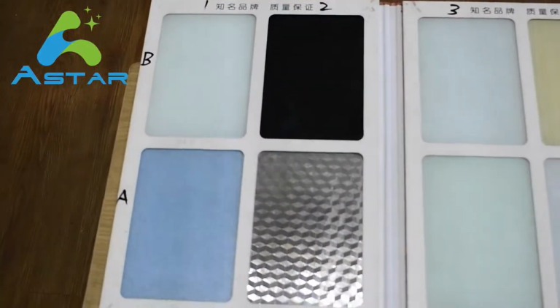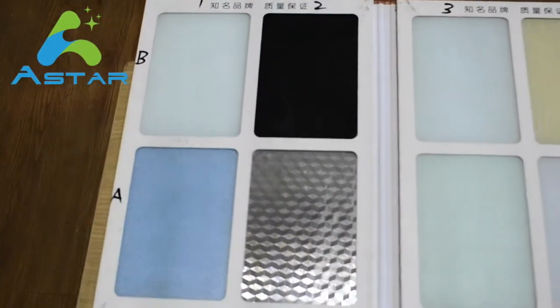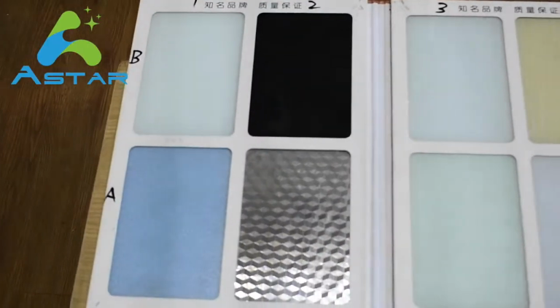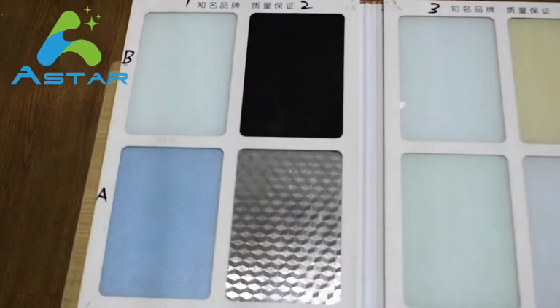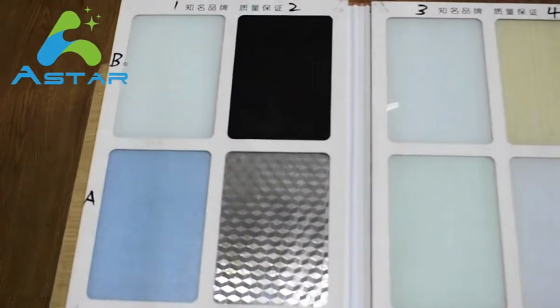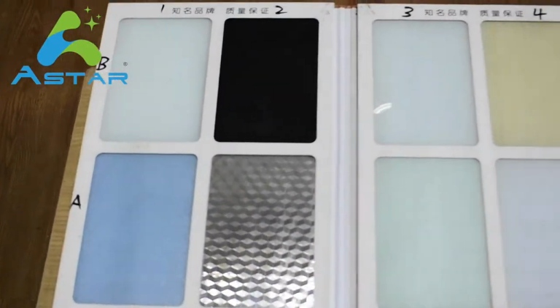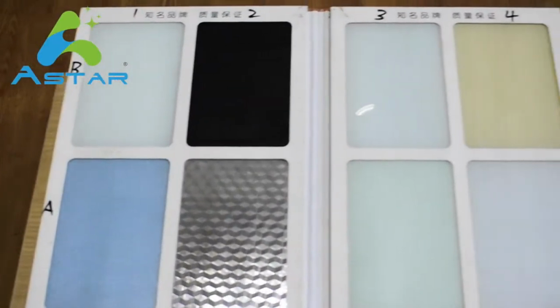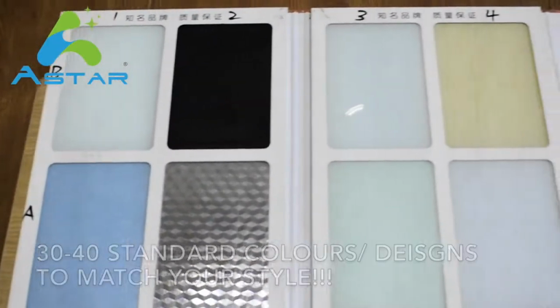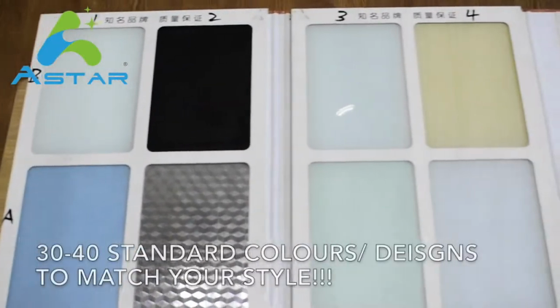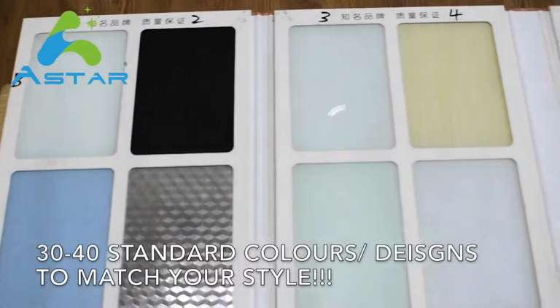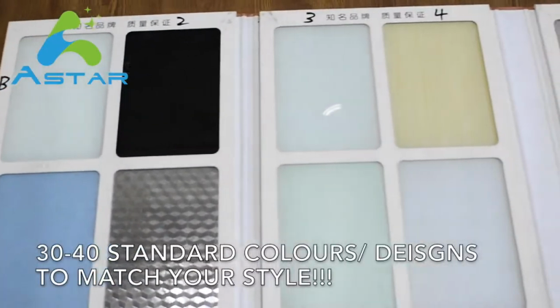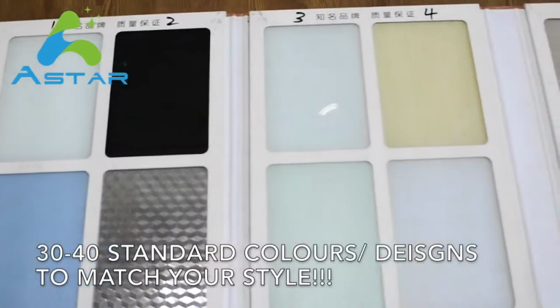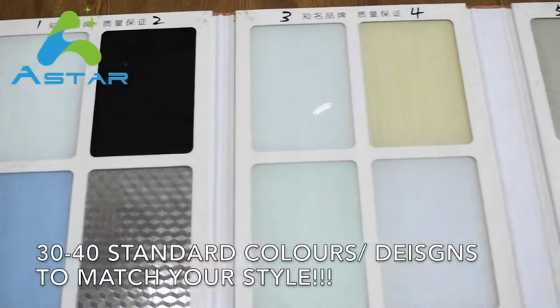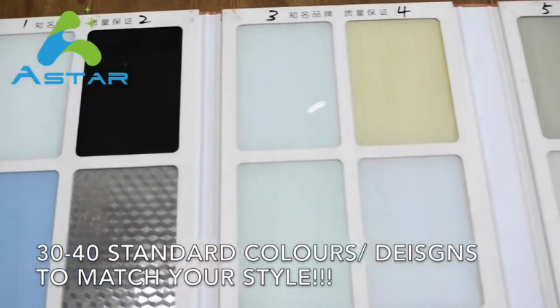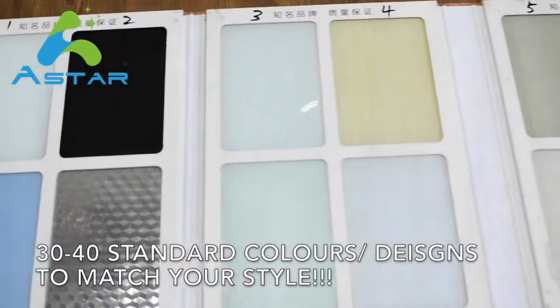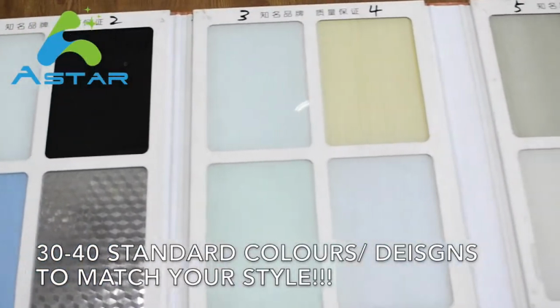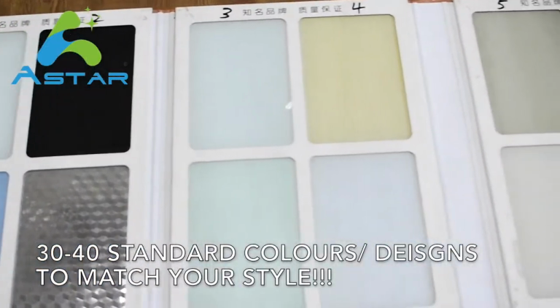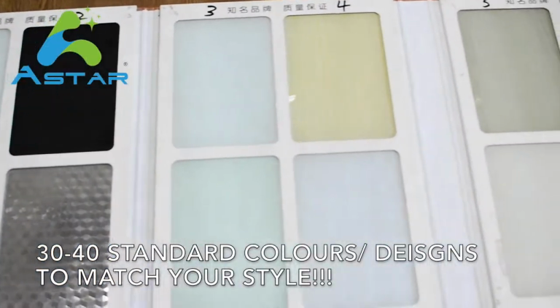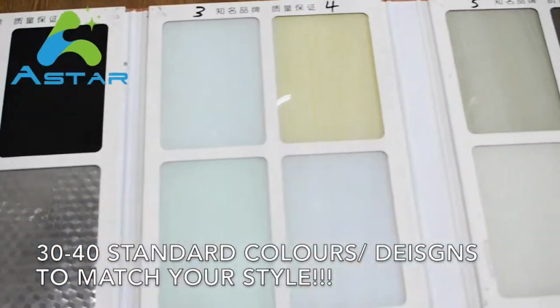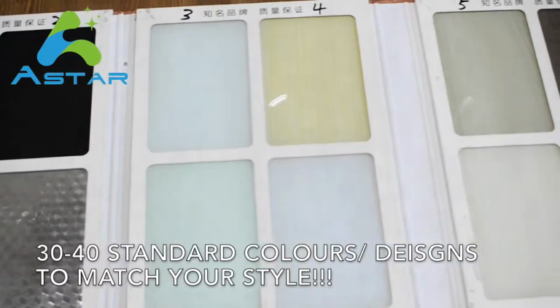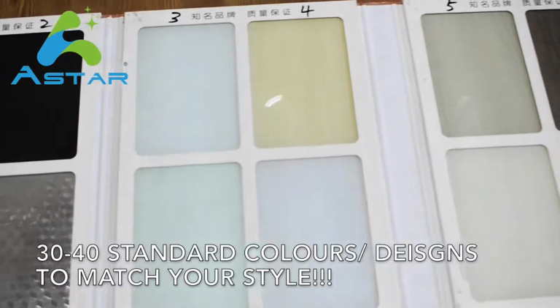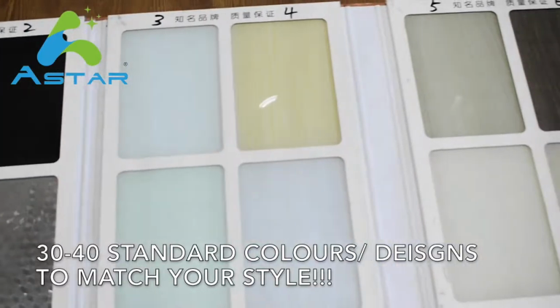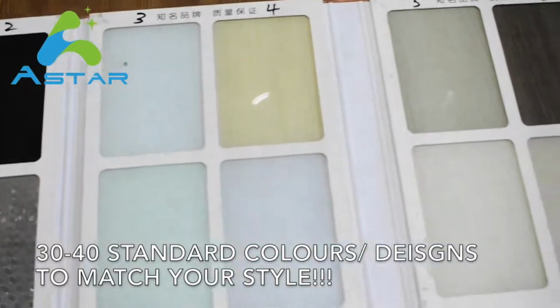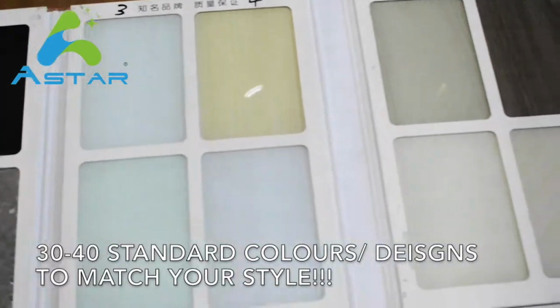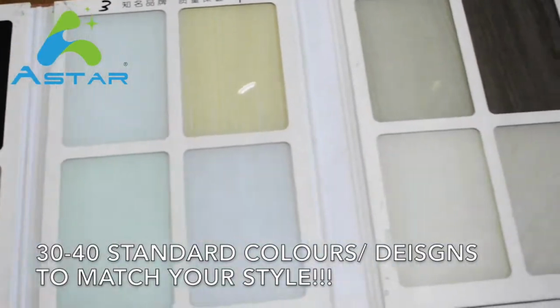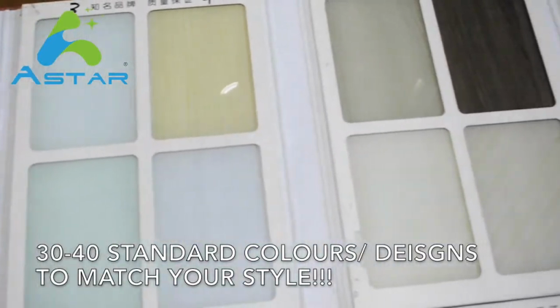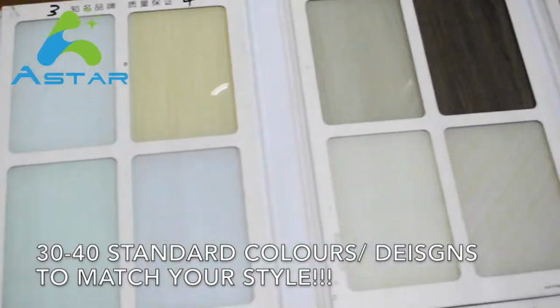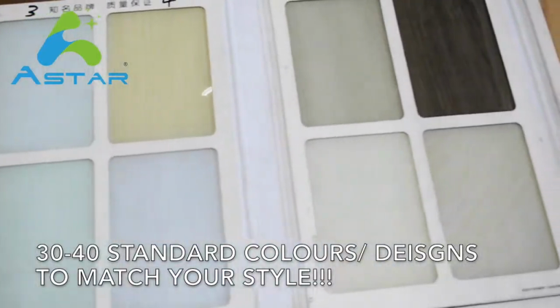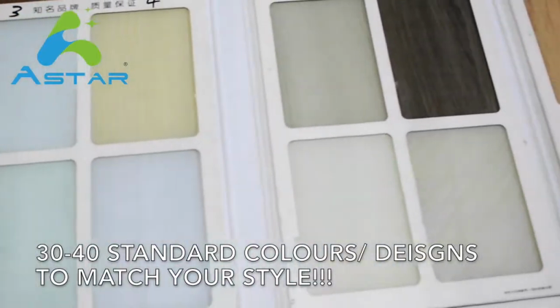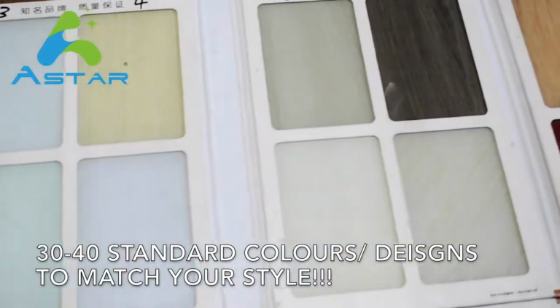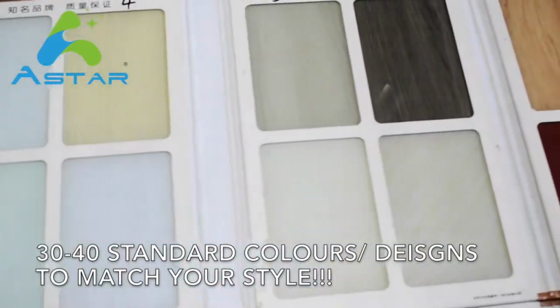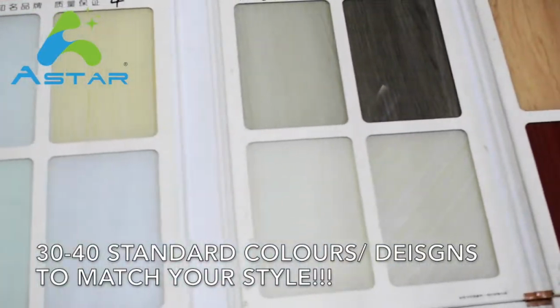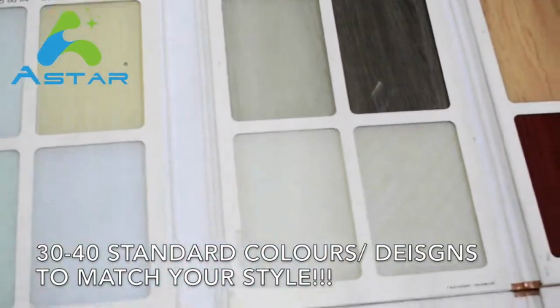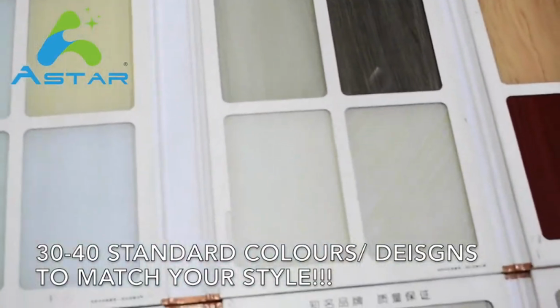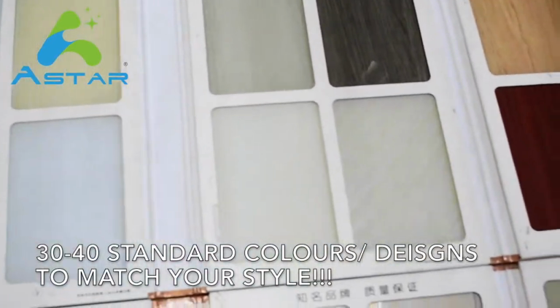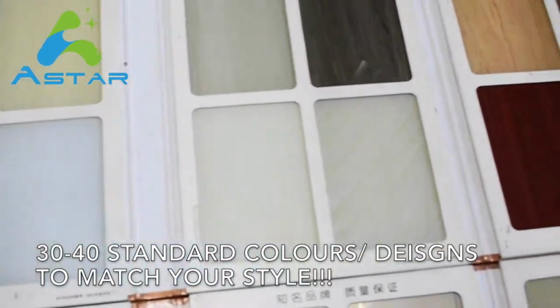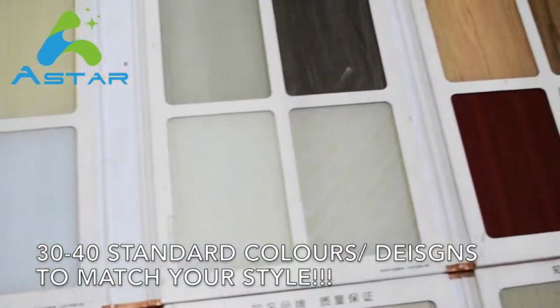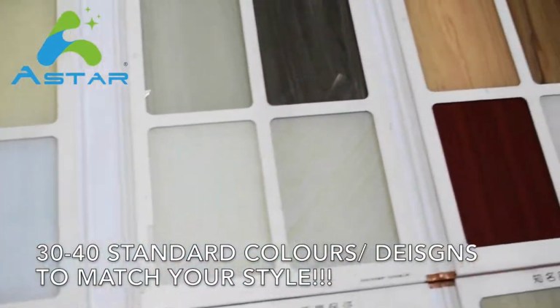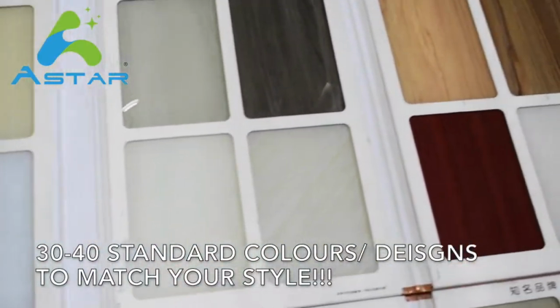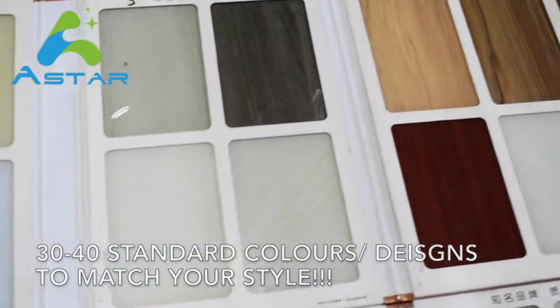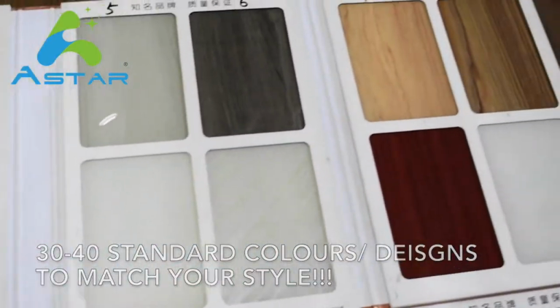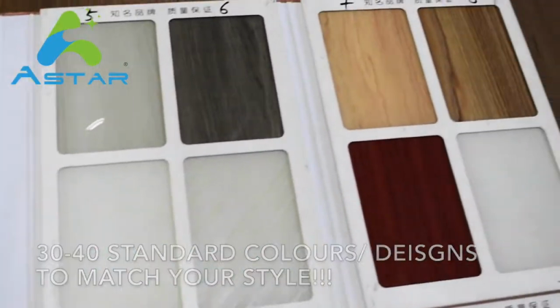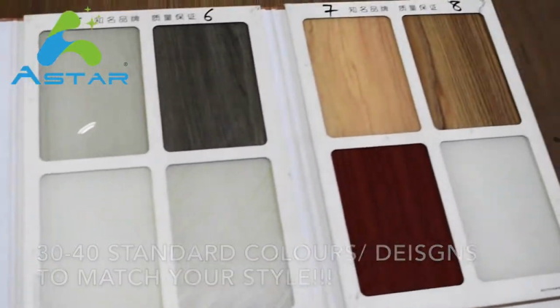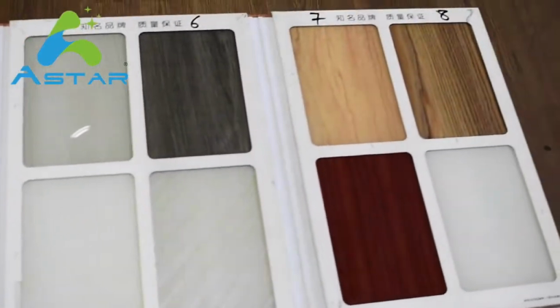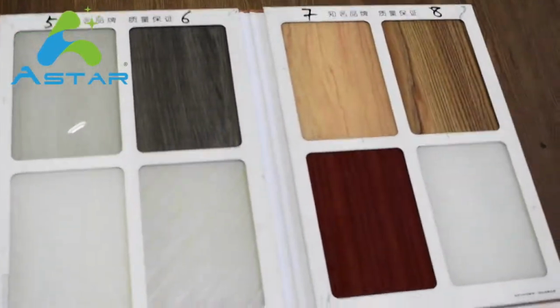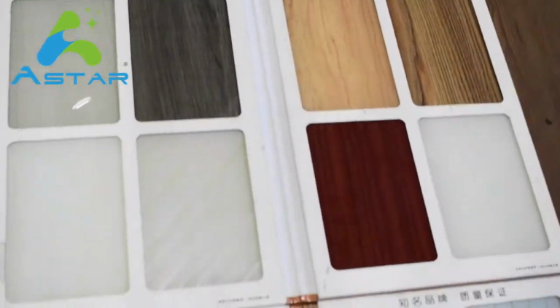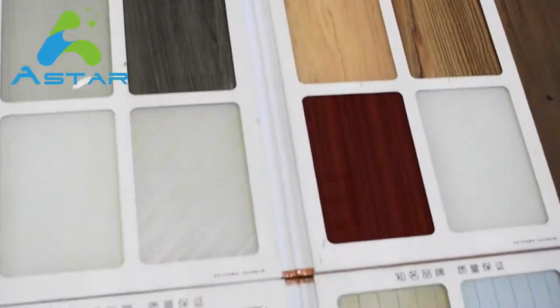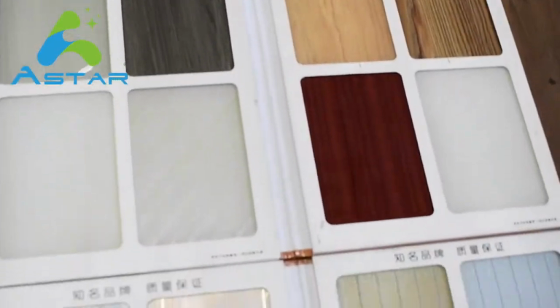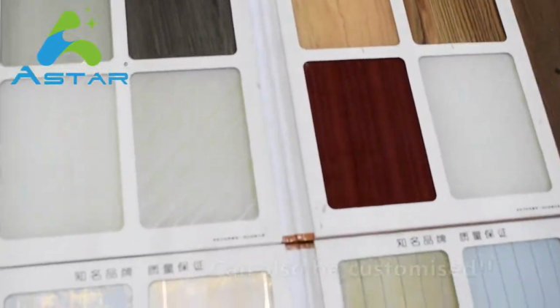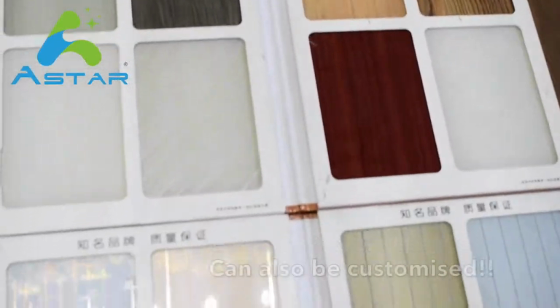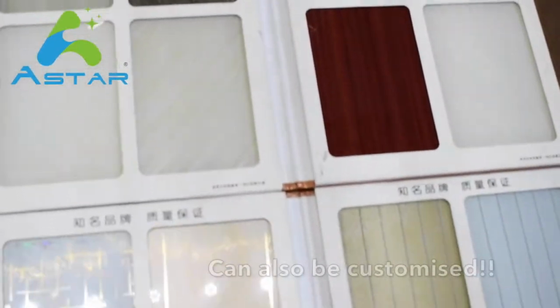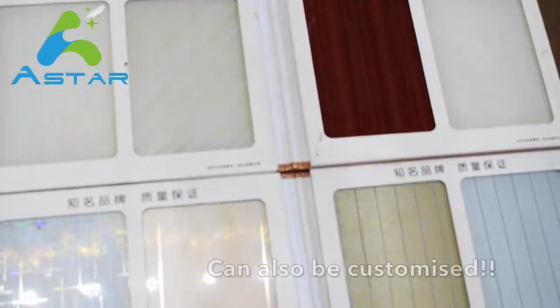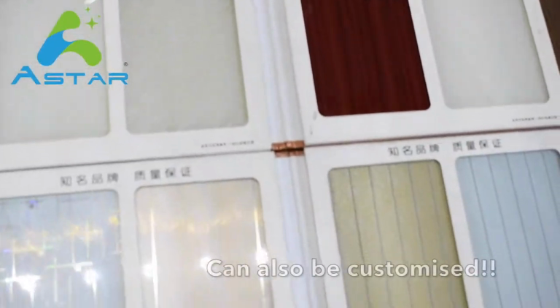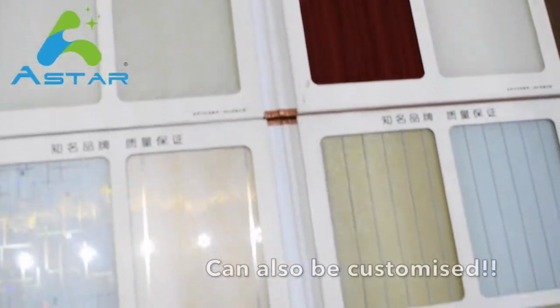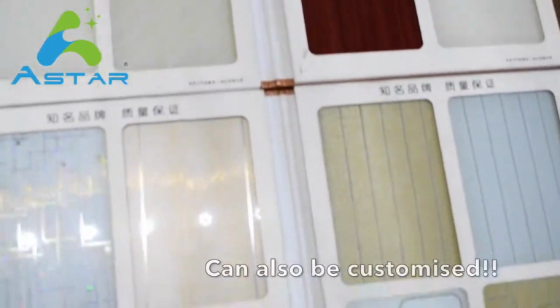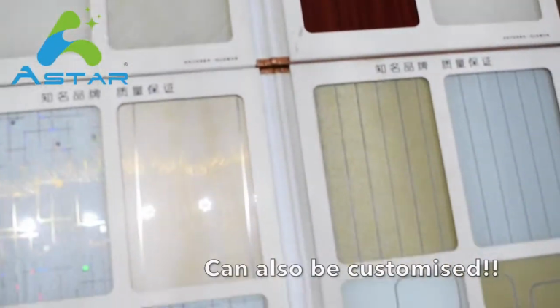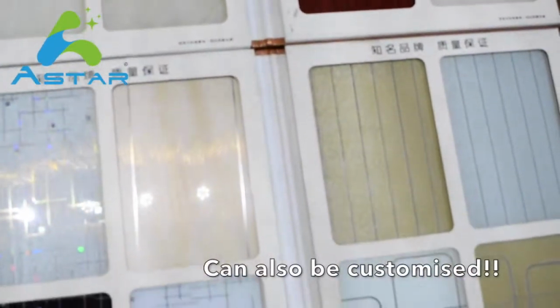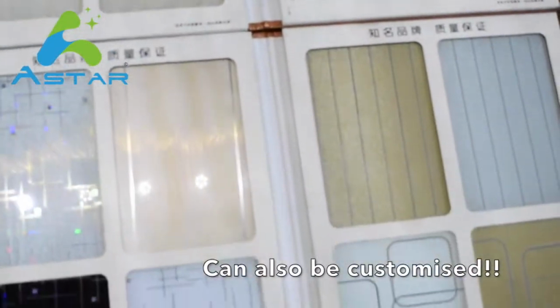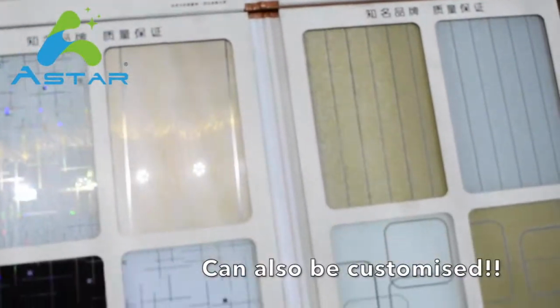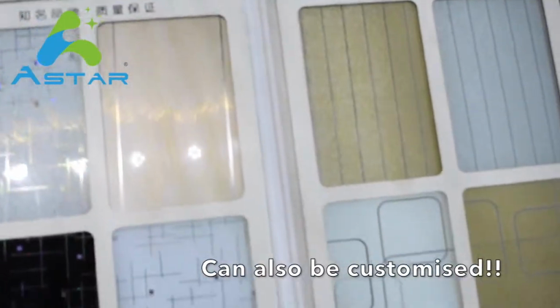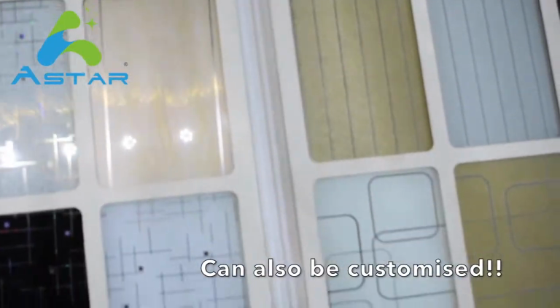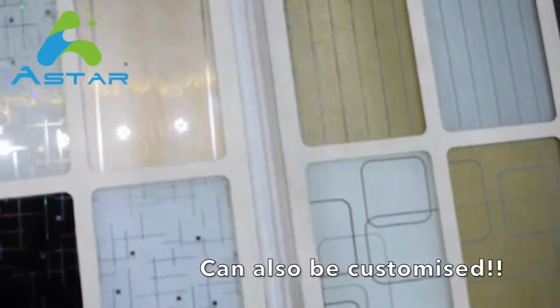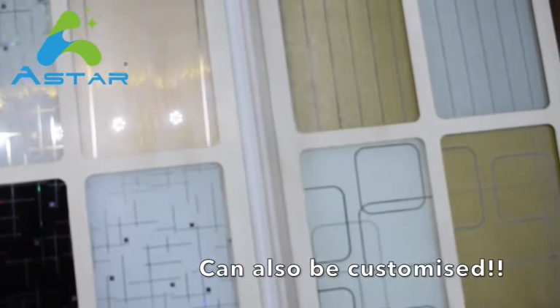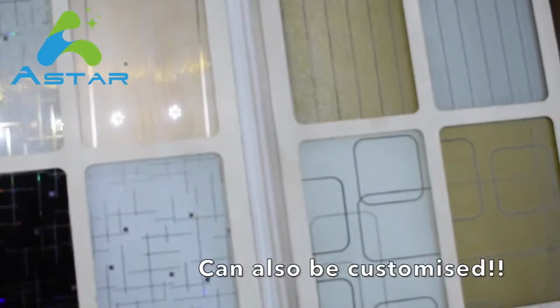For the glass colors, we also have about 30 to 40 standard colors and designs to match your style. It can also be customized.